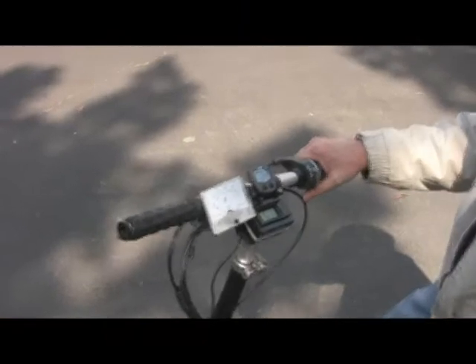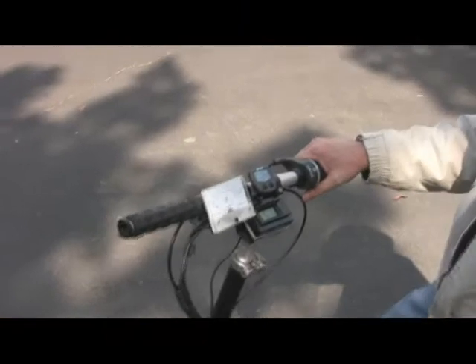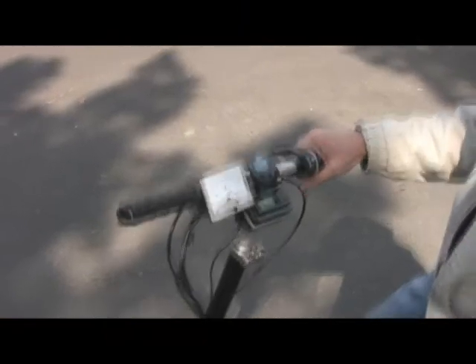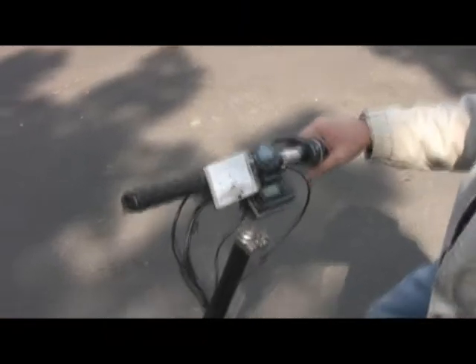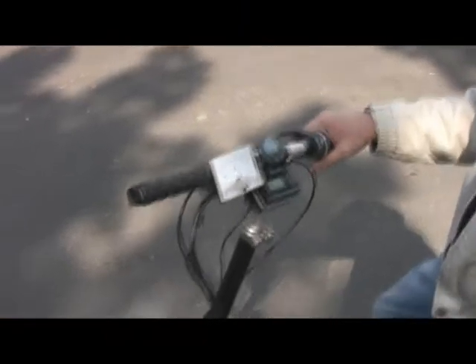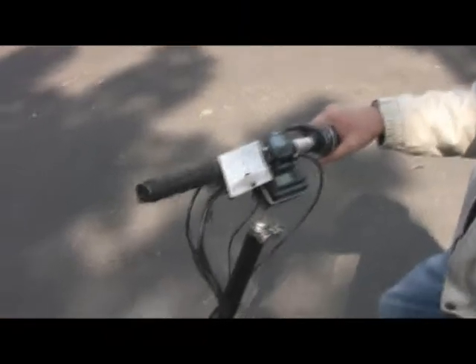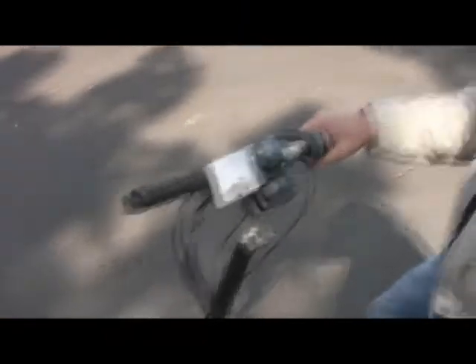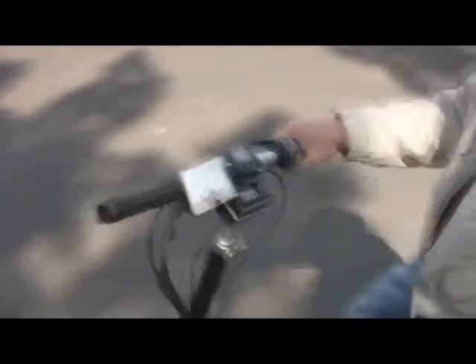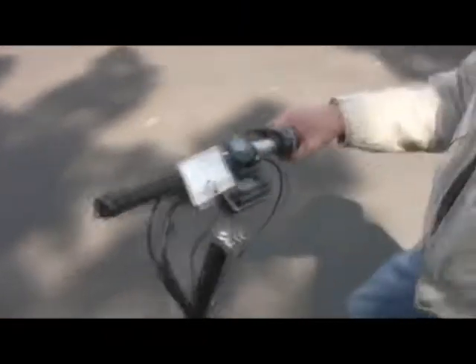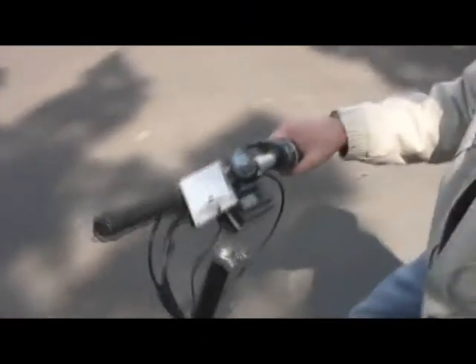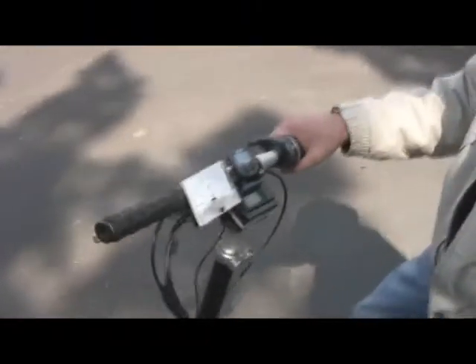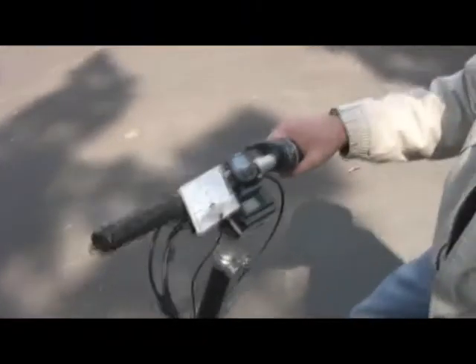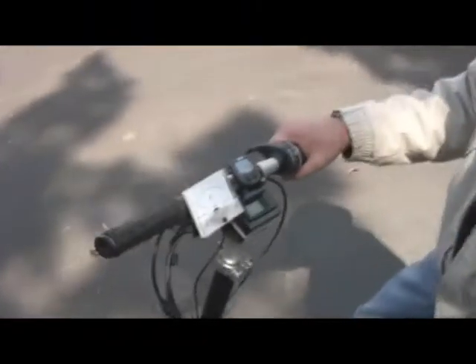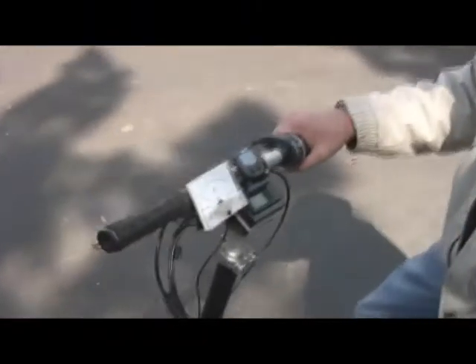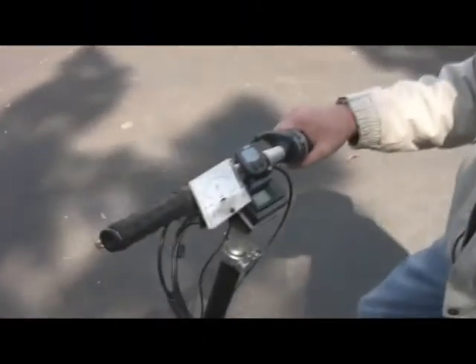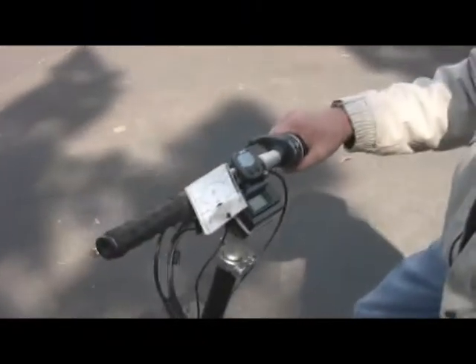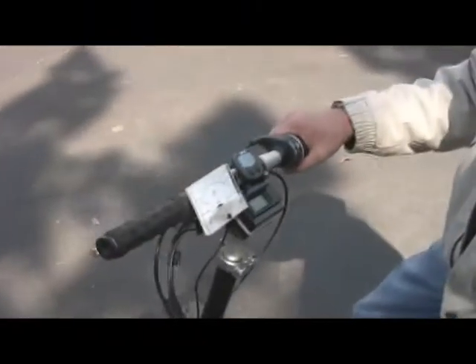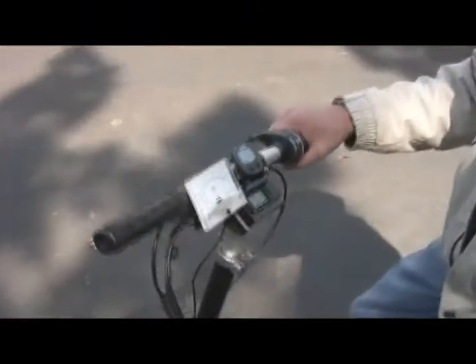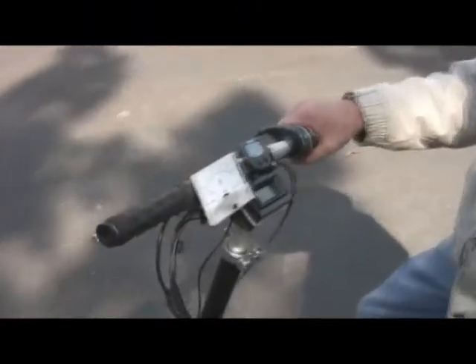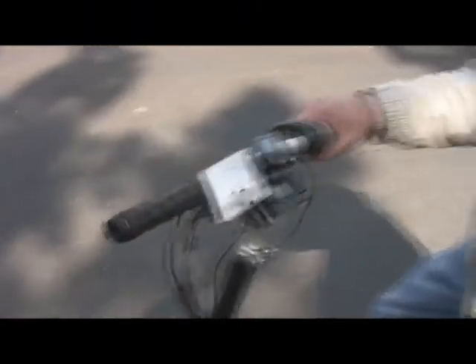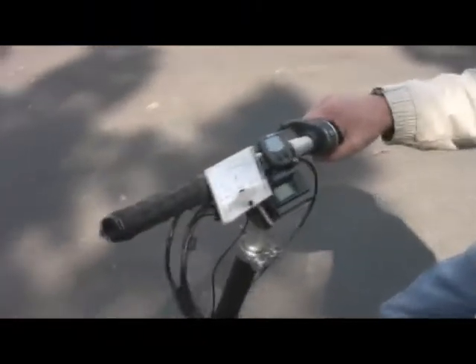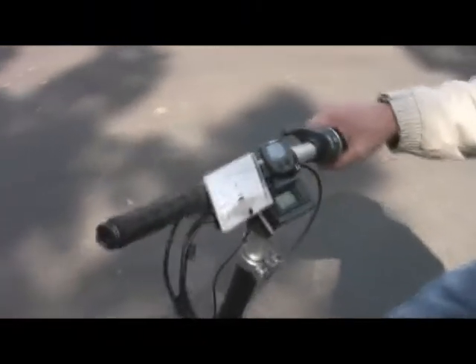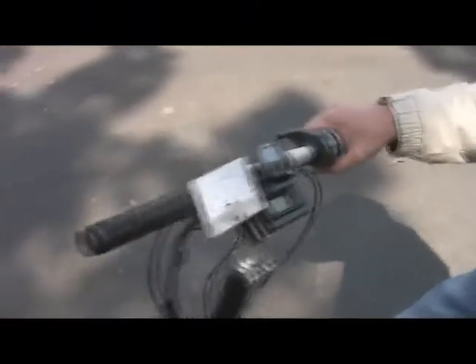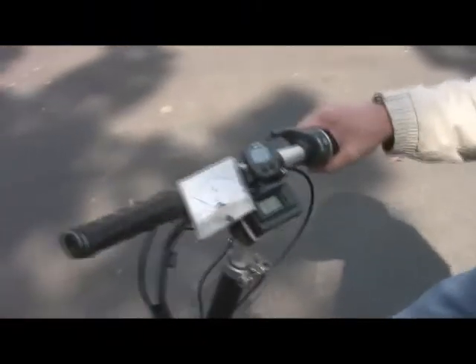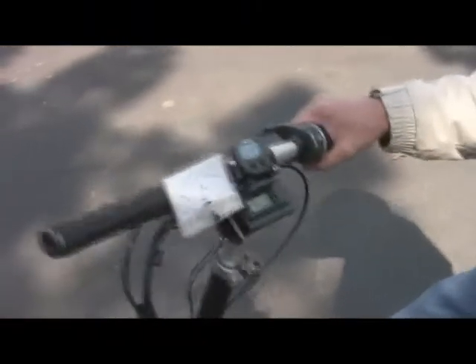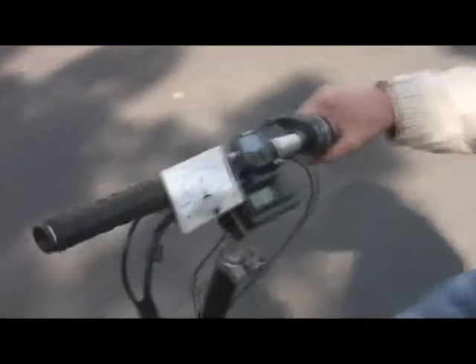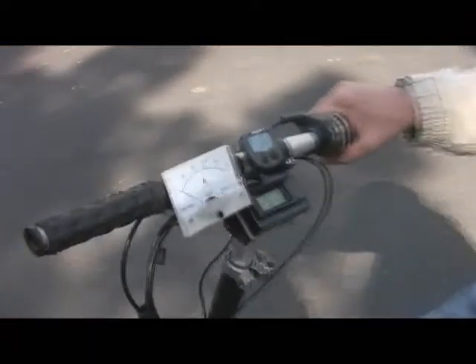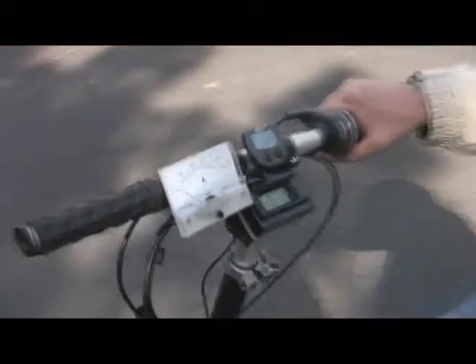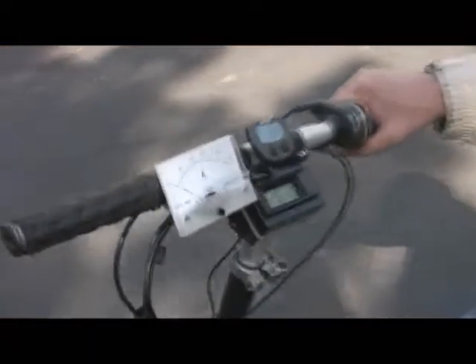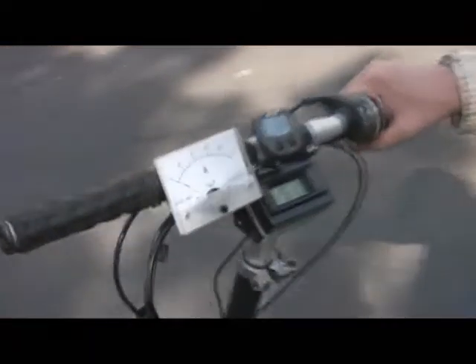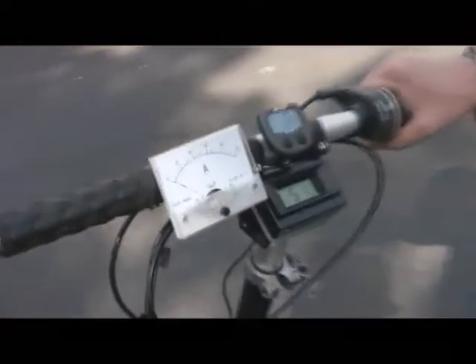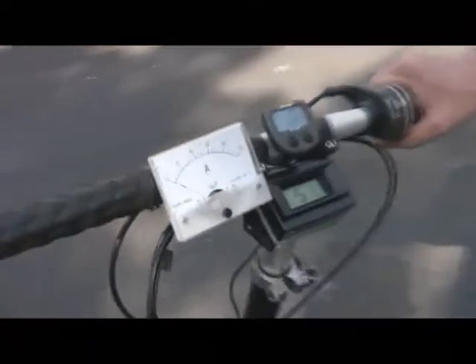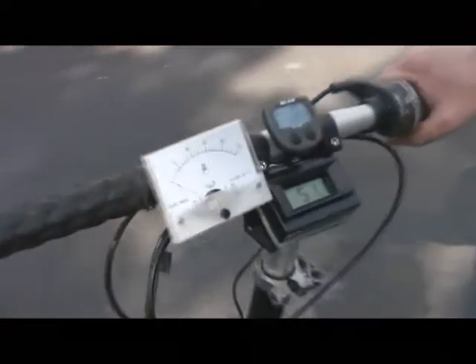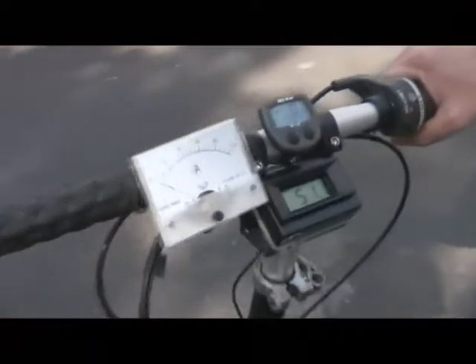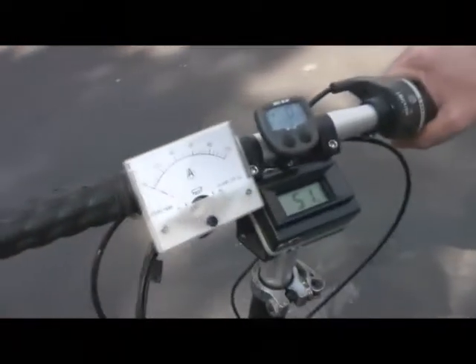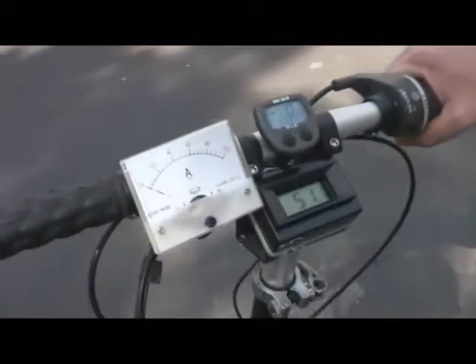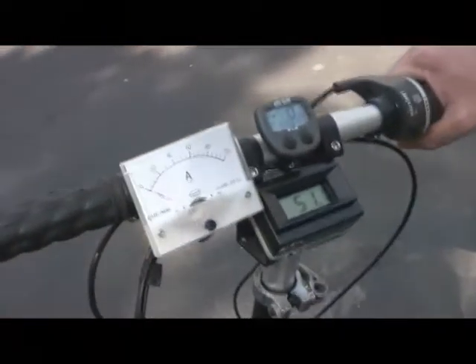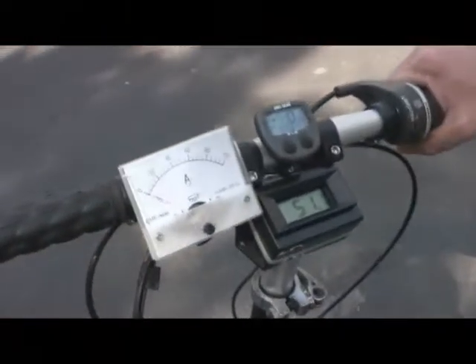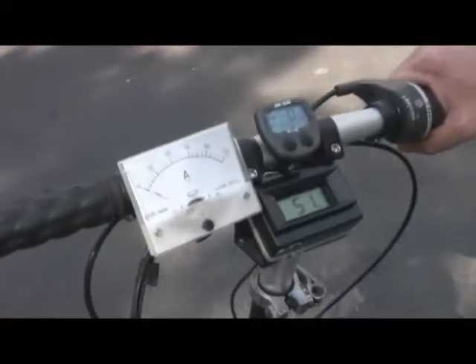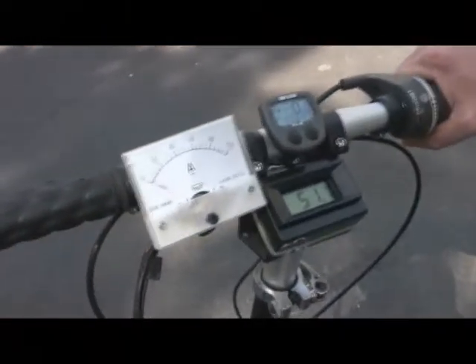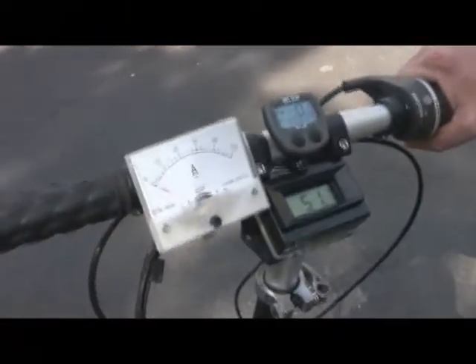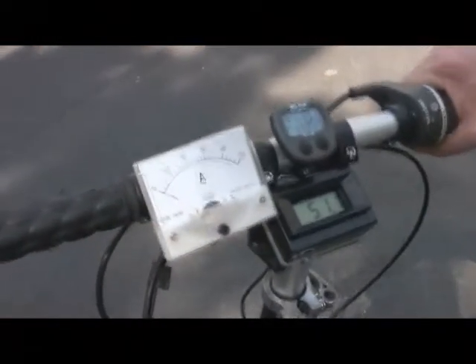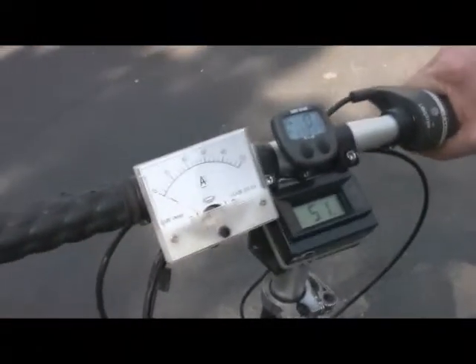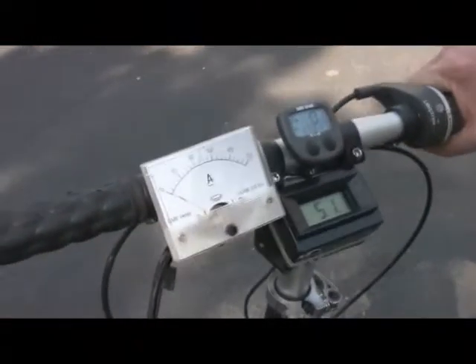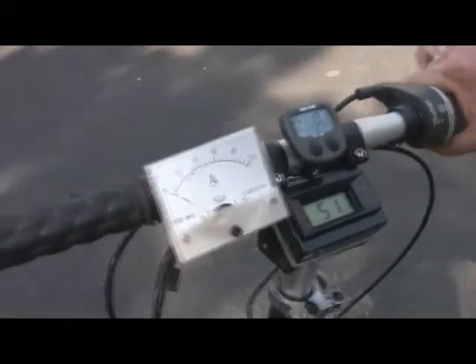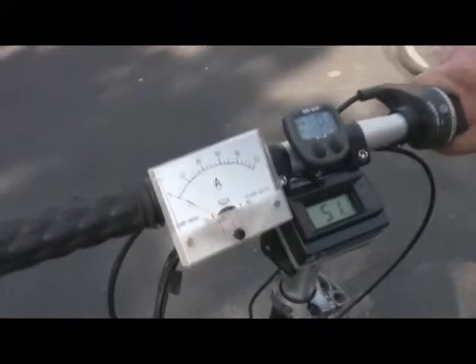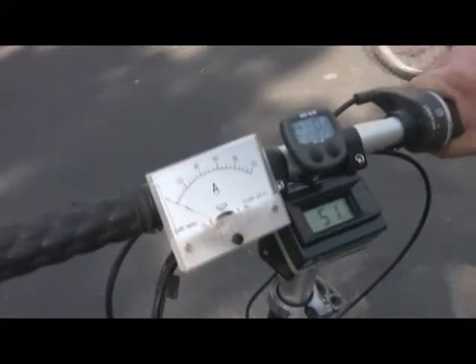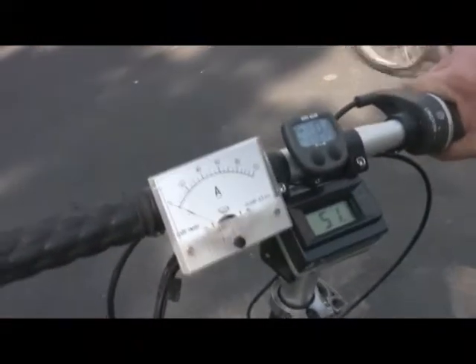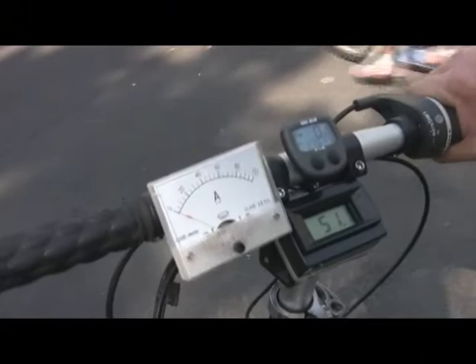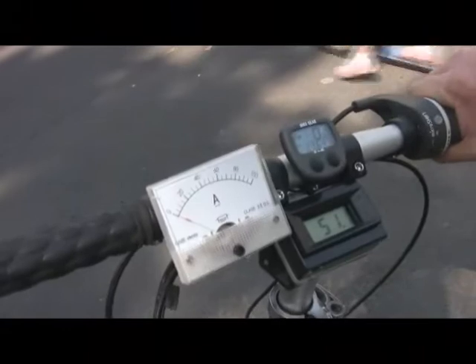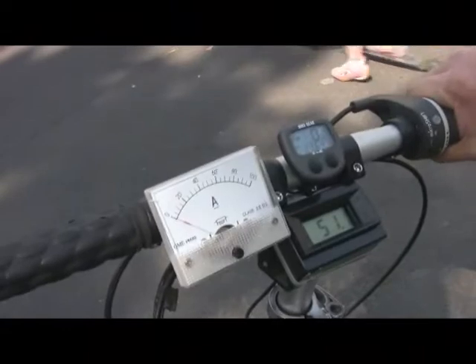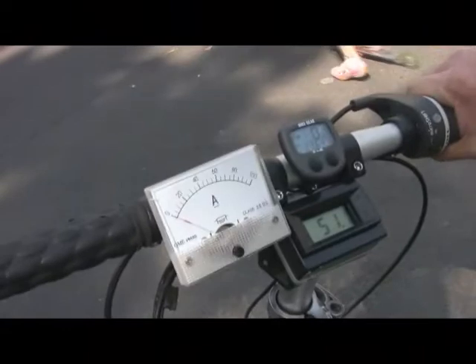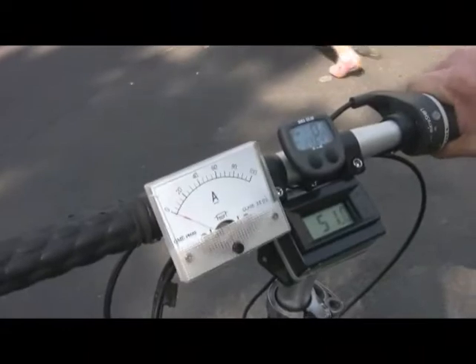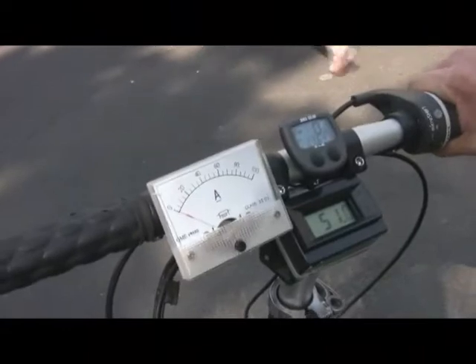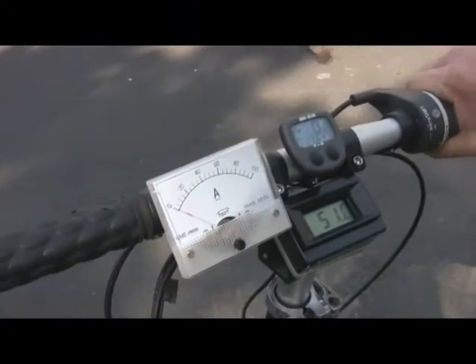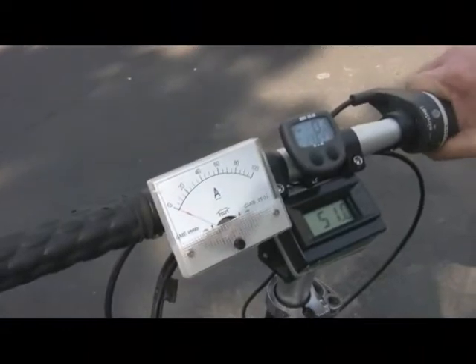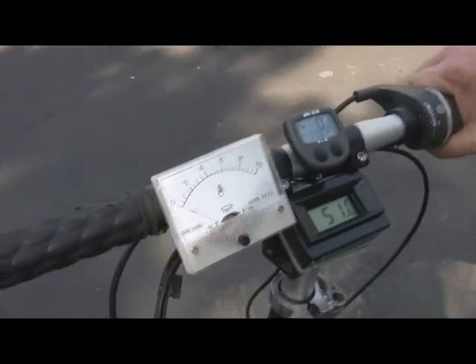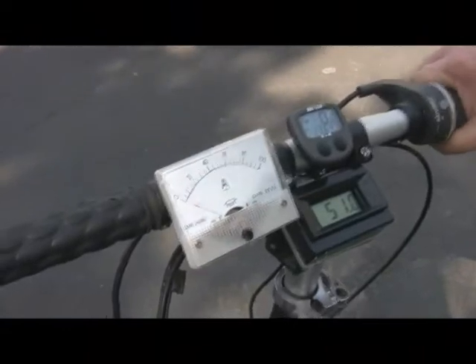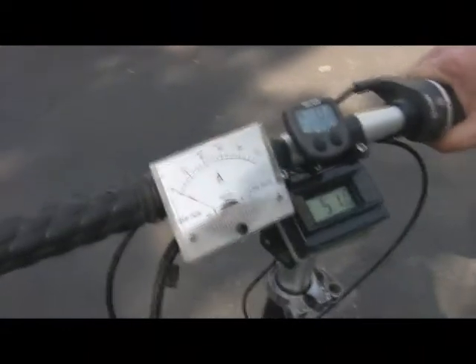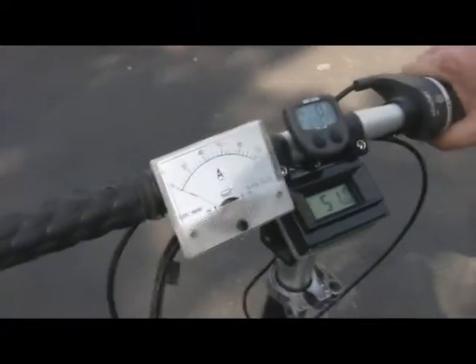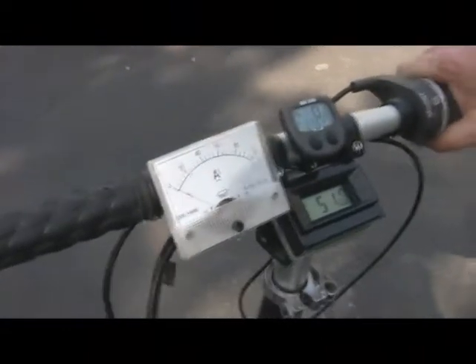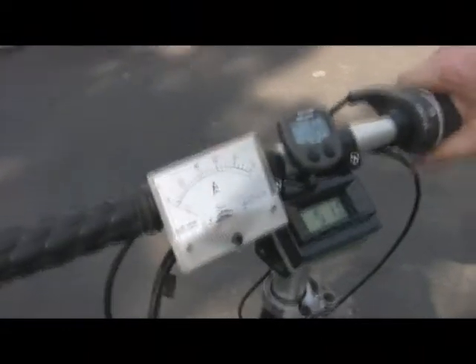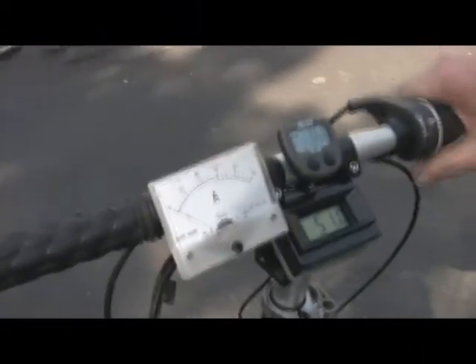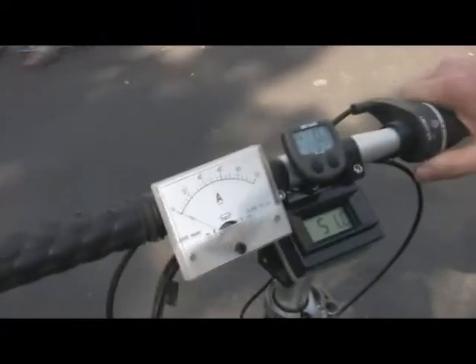Here's VEGO. It goes up to 100 amps, but it's 70 amps max, right?